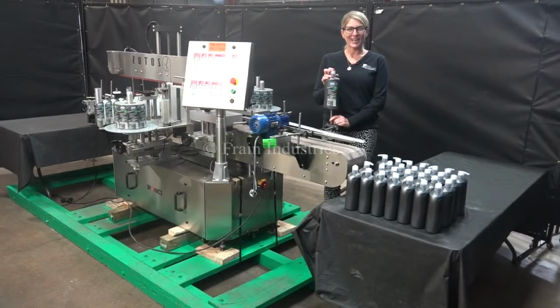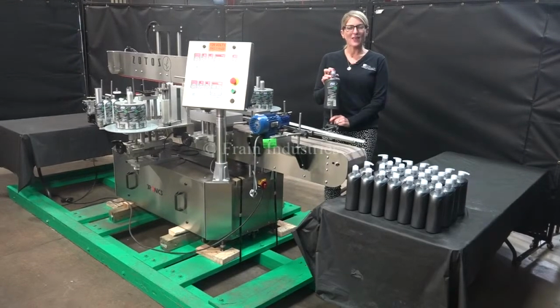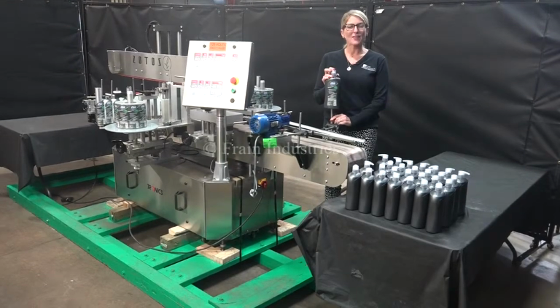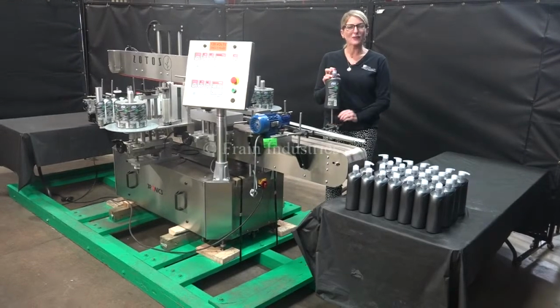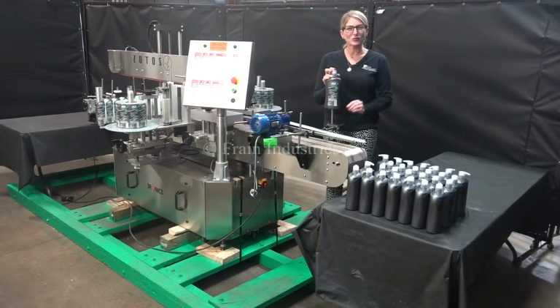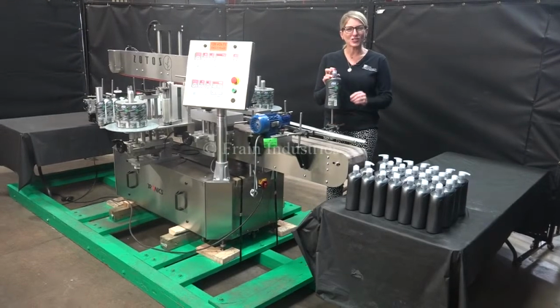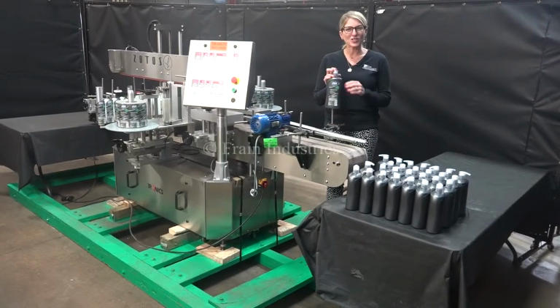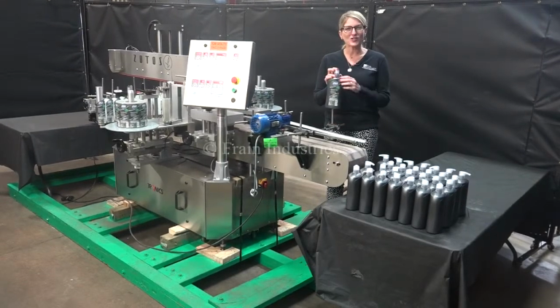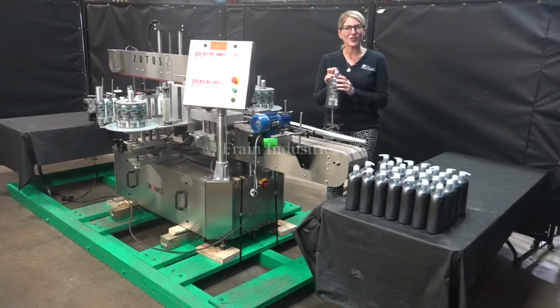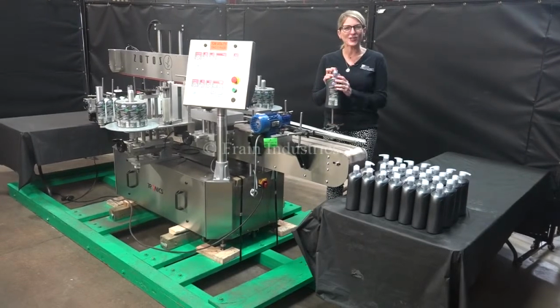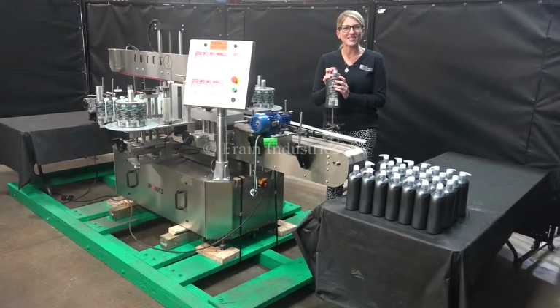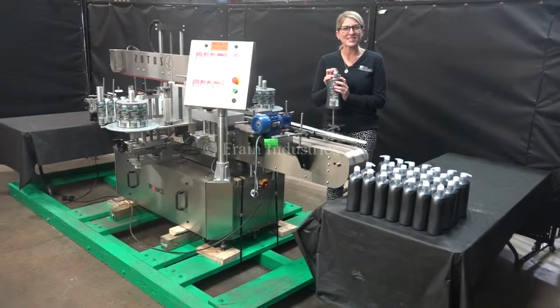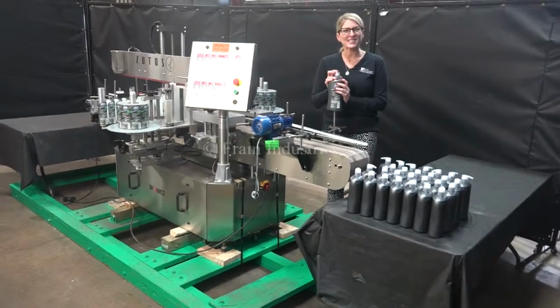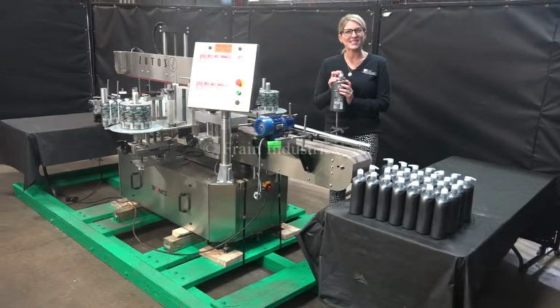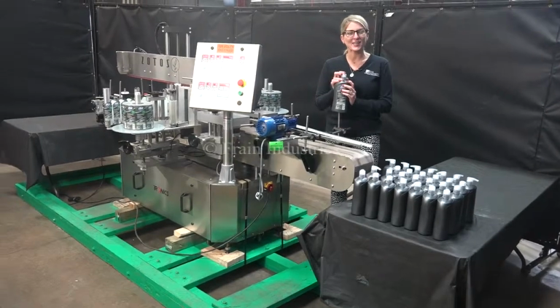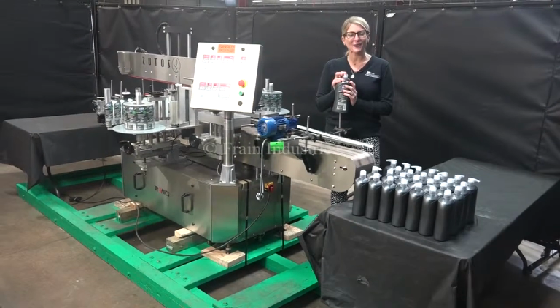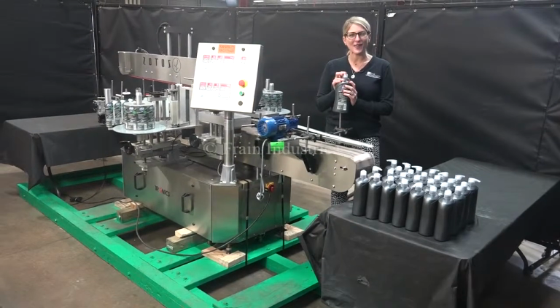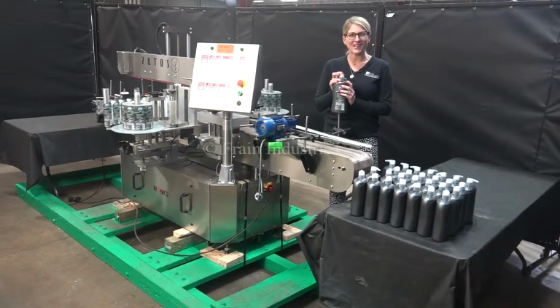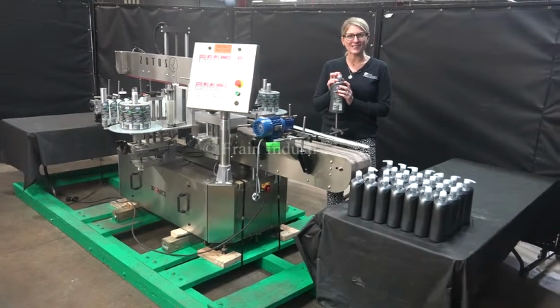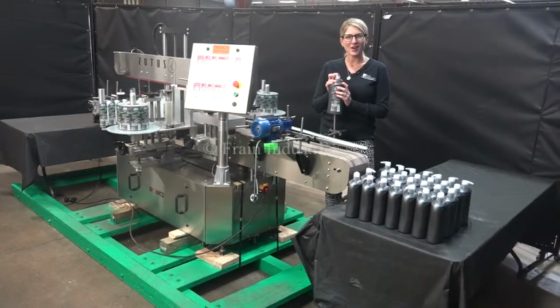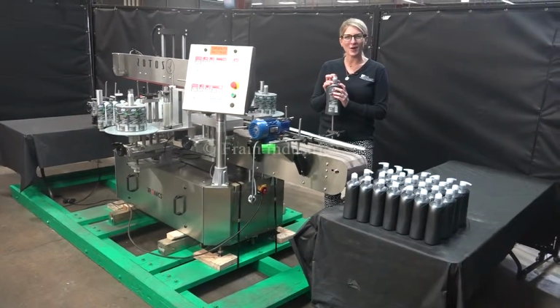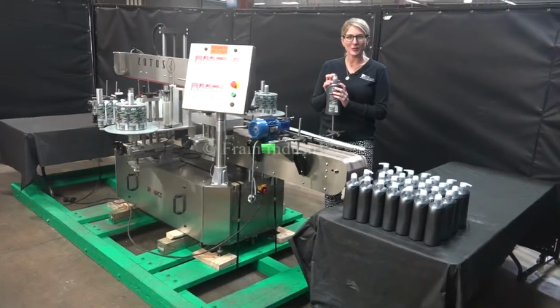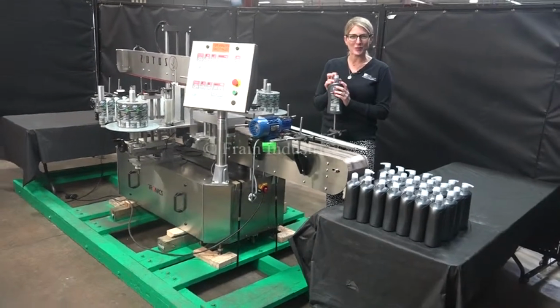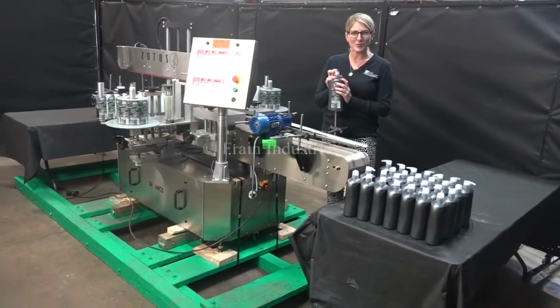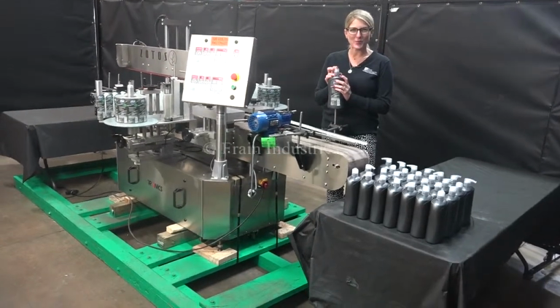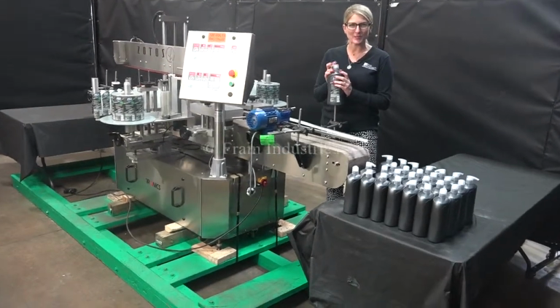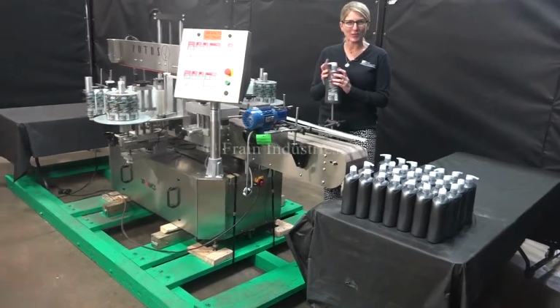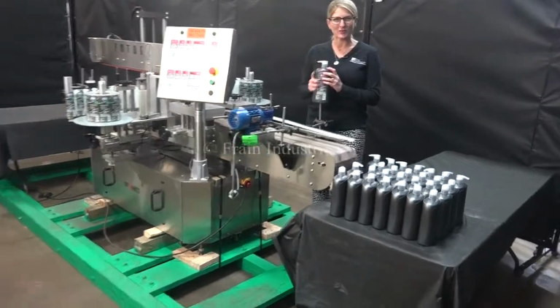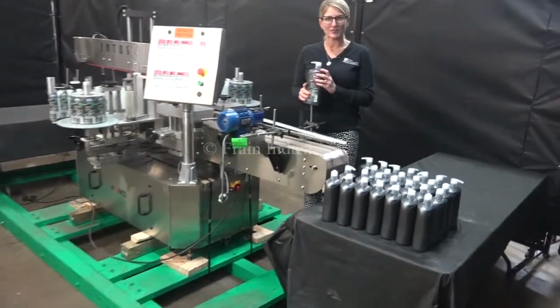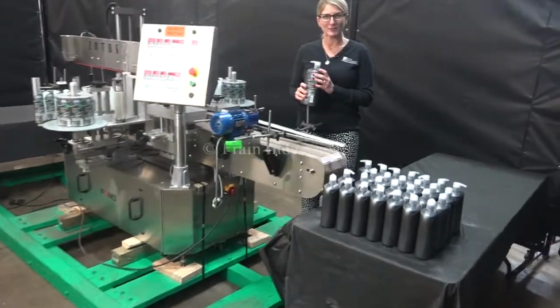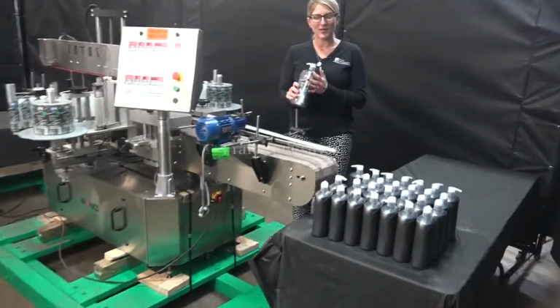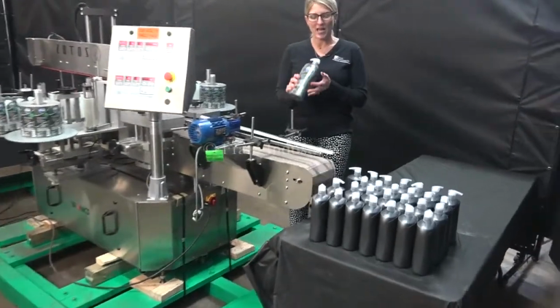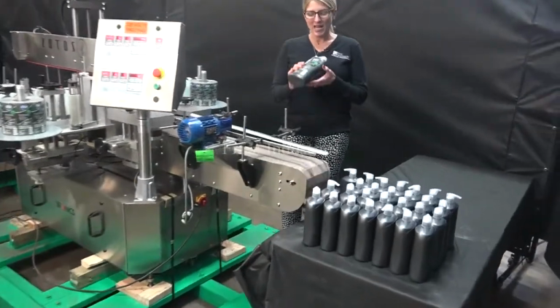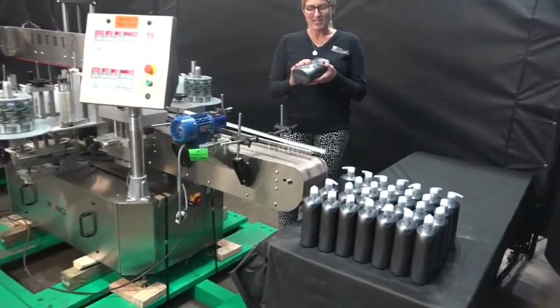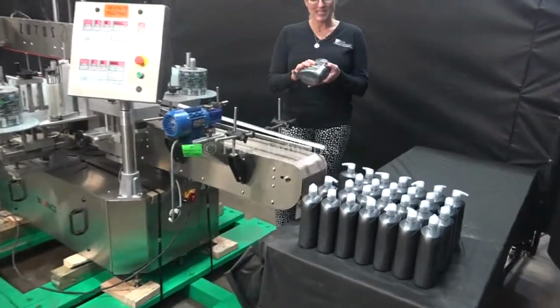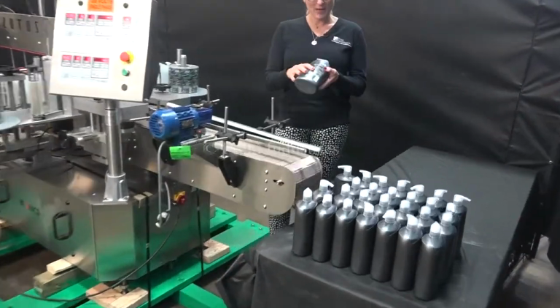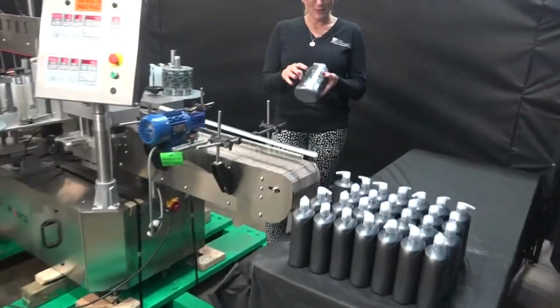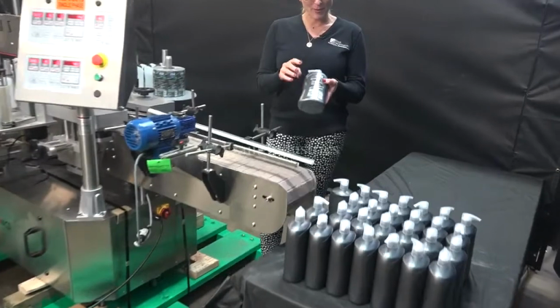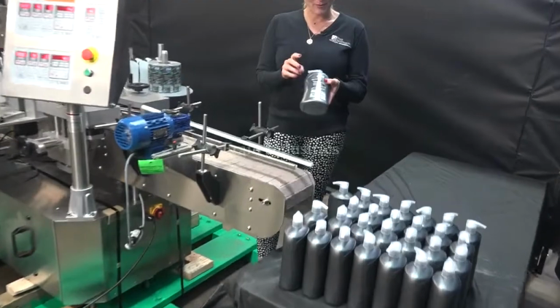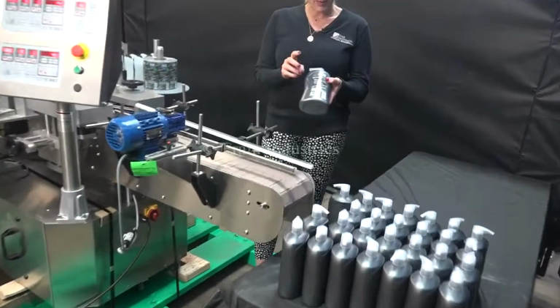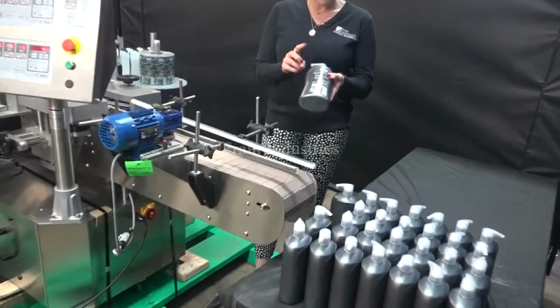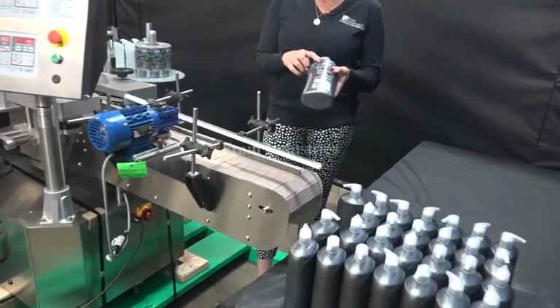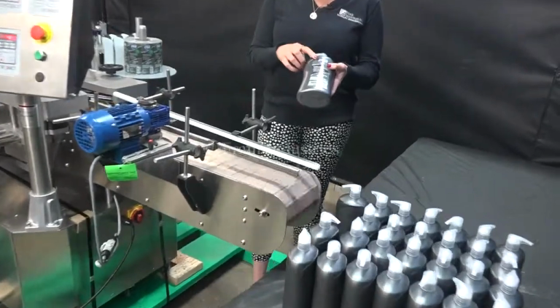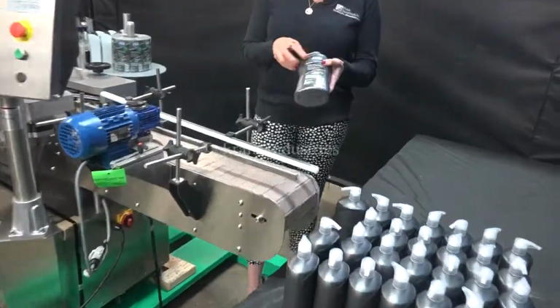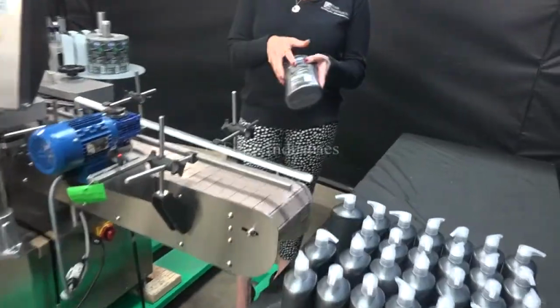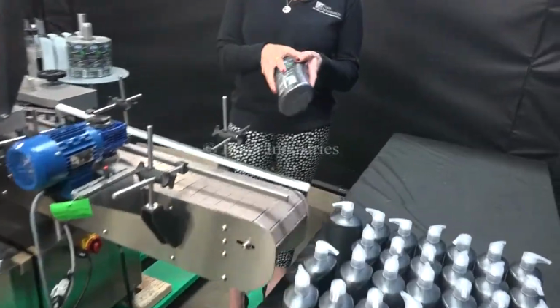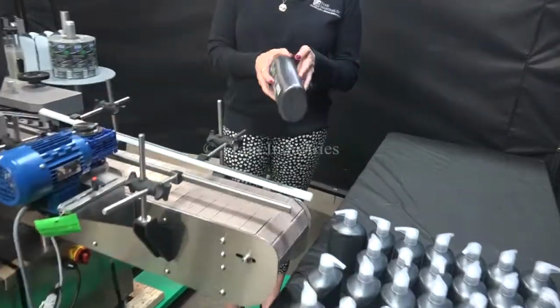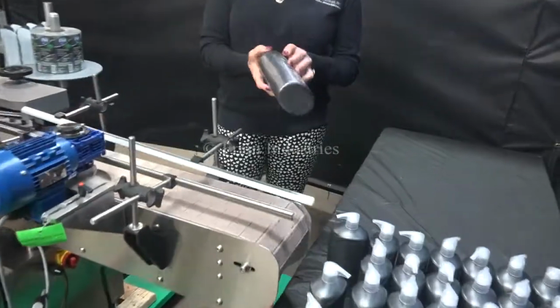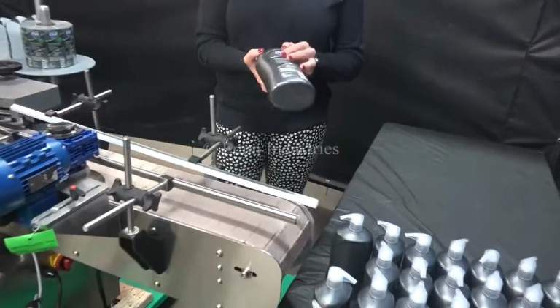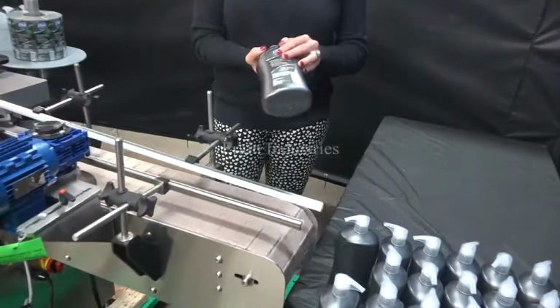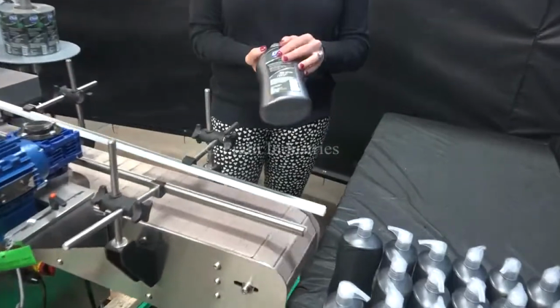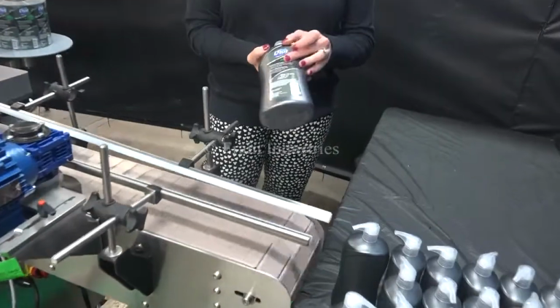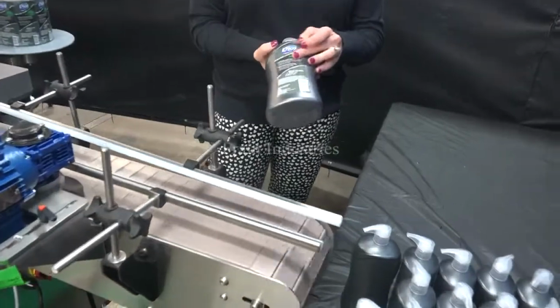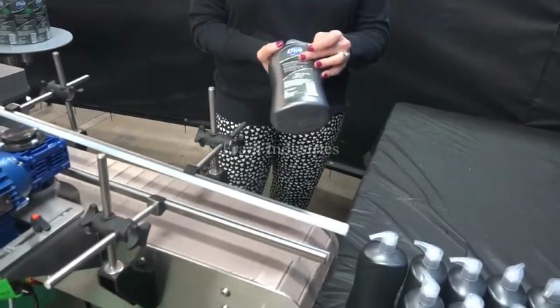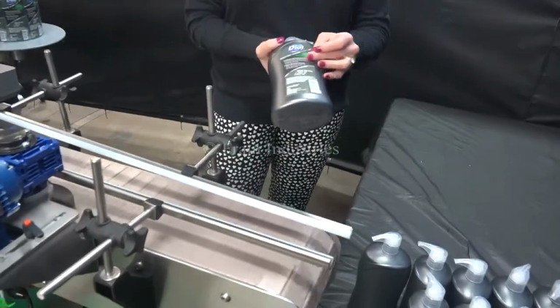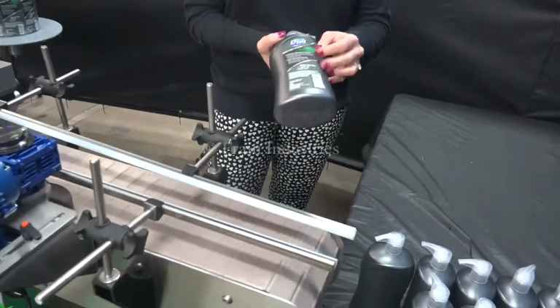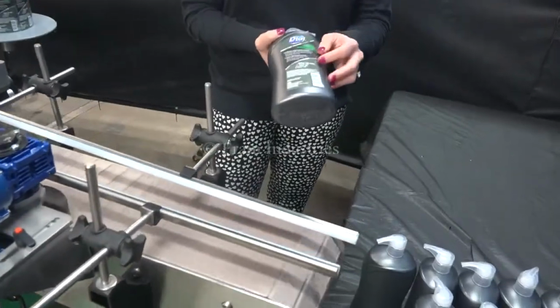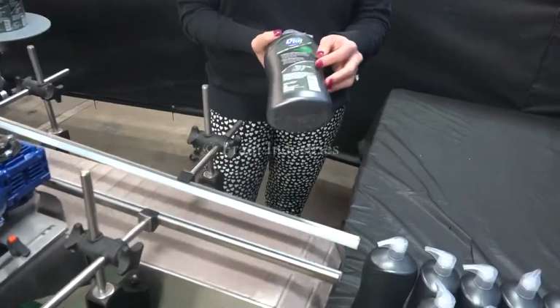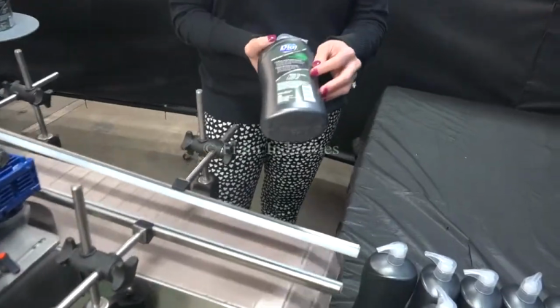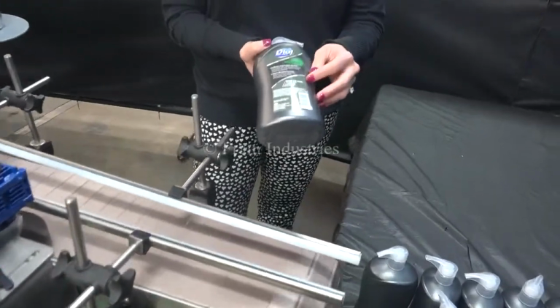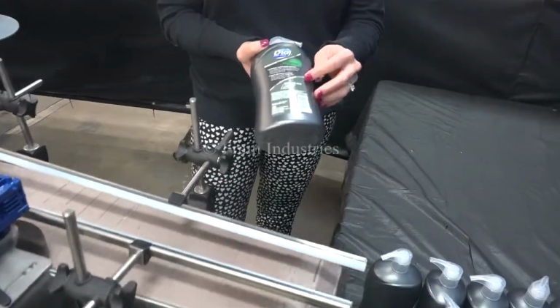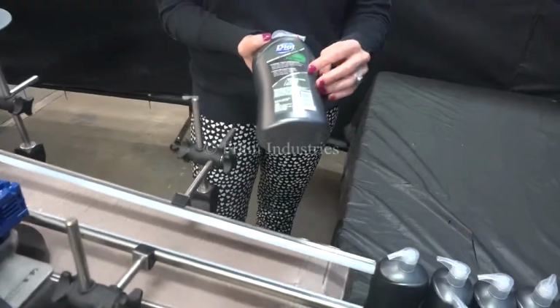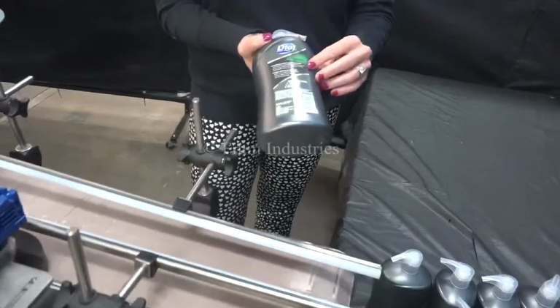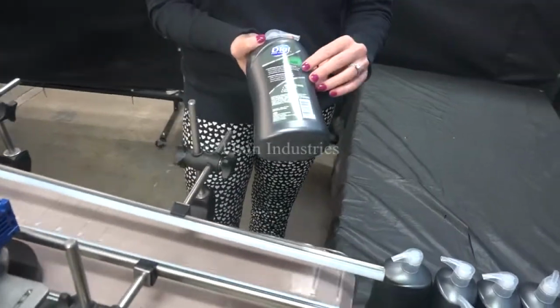The voltage is currently set to single phase, 120 volts. Today we'll be applying this front and back label to this container.